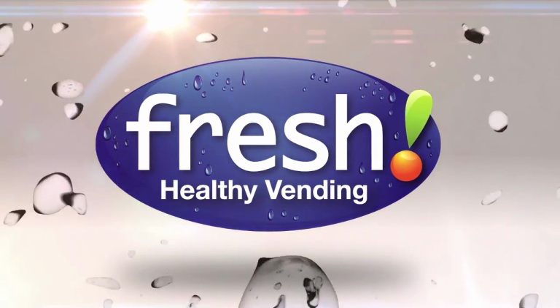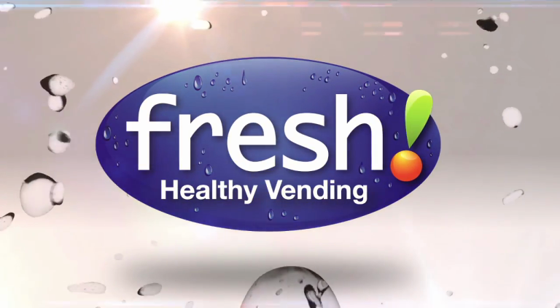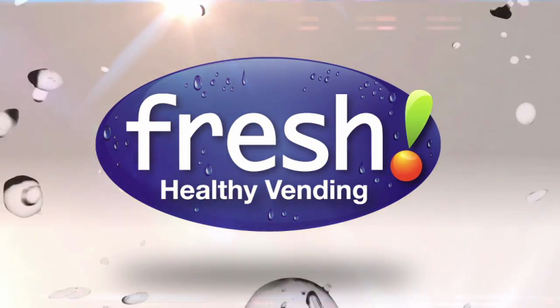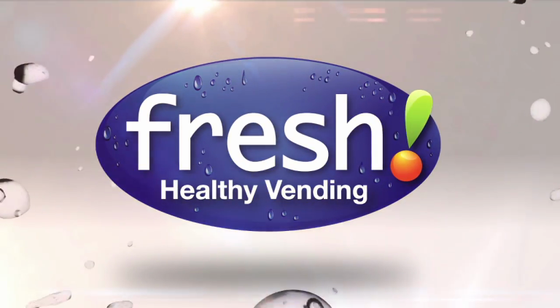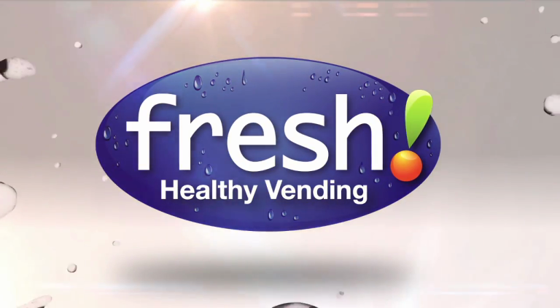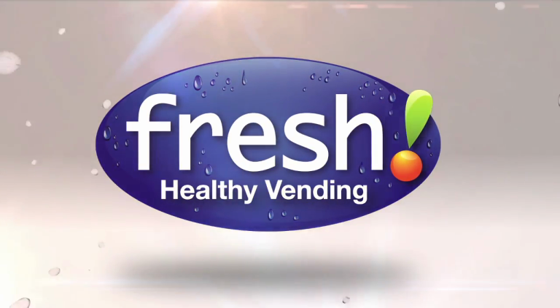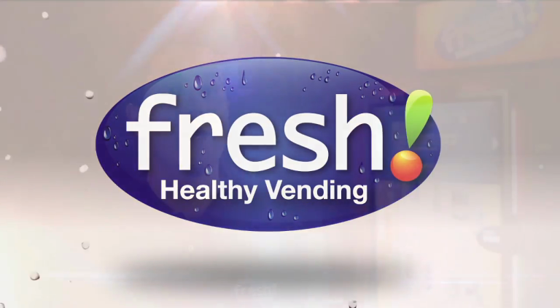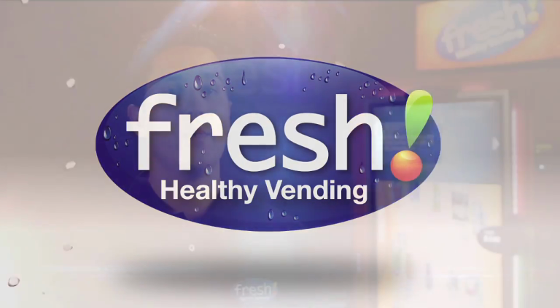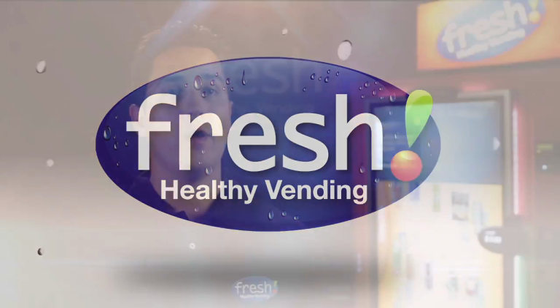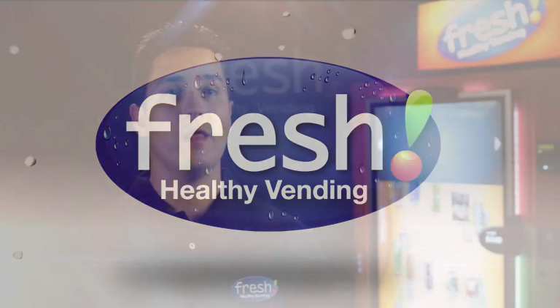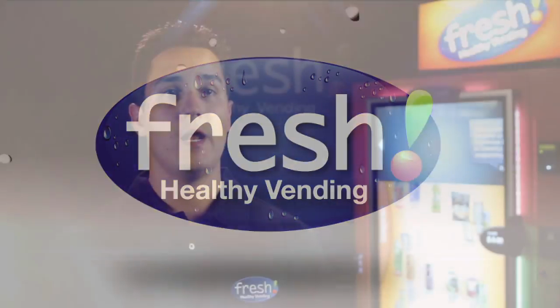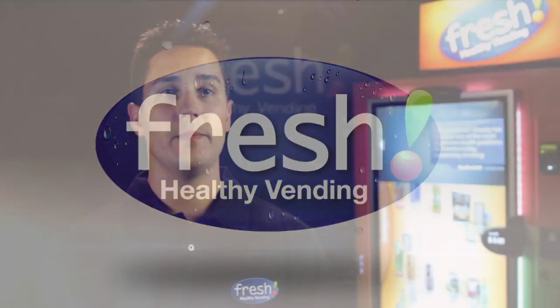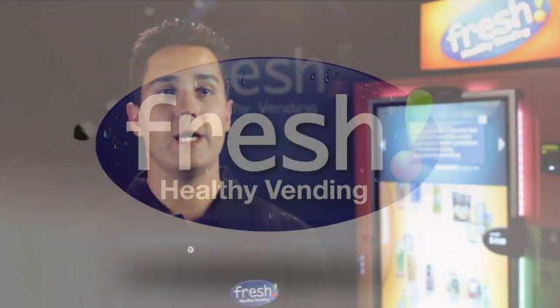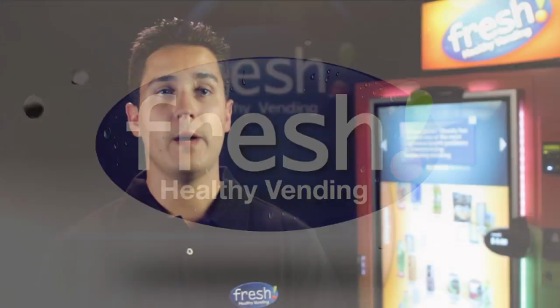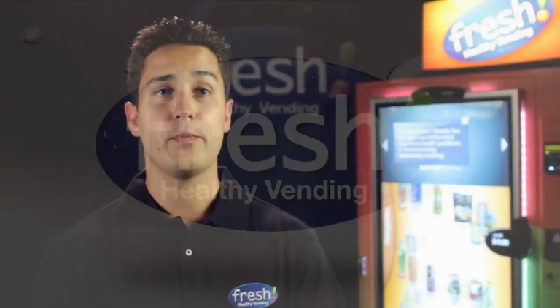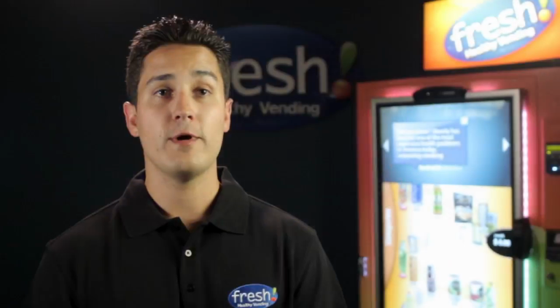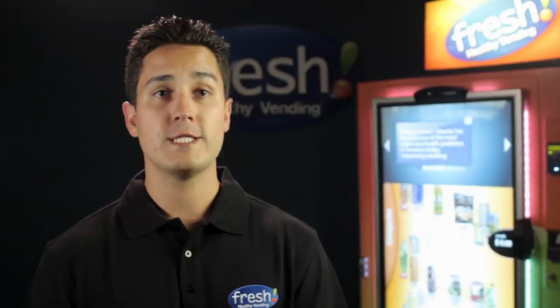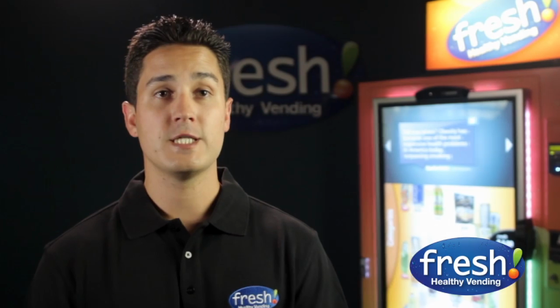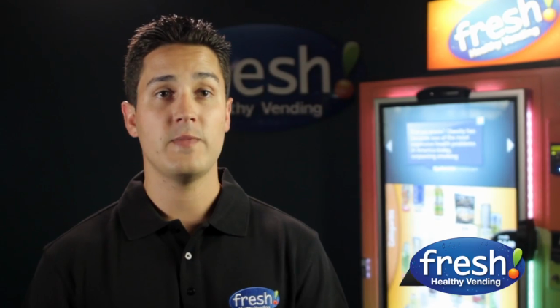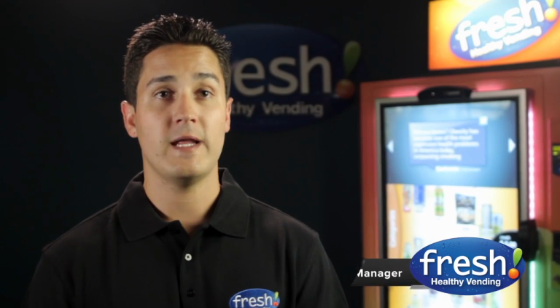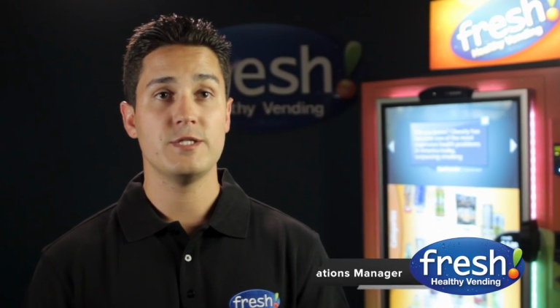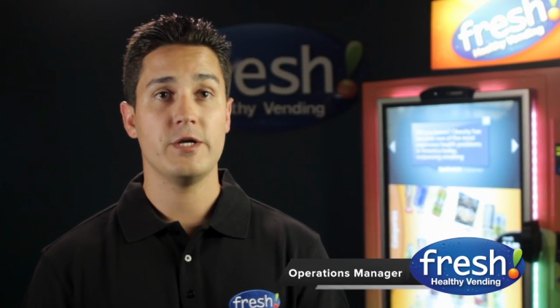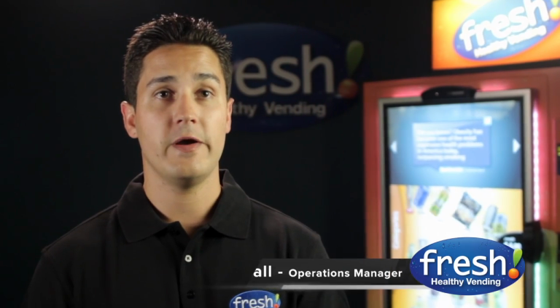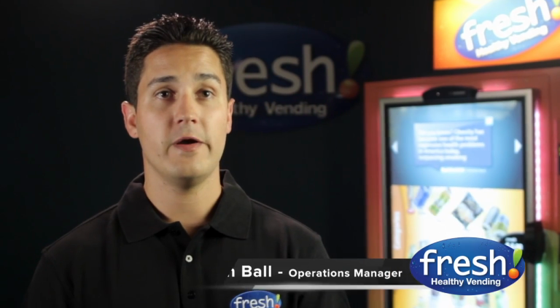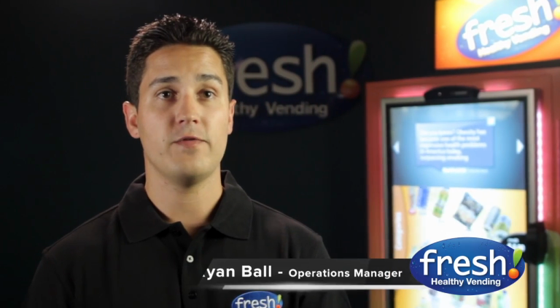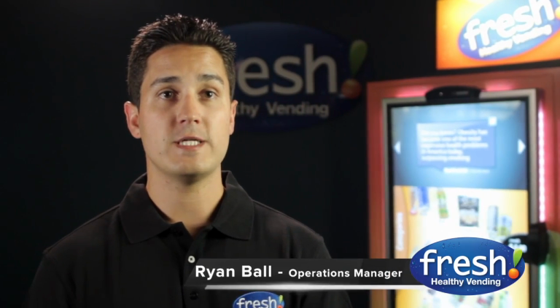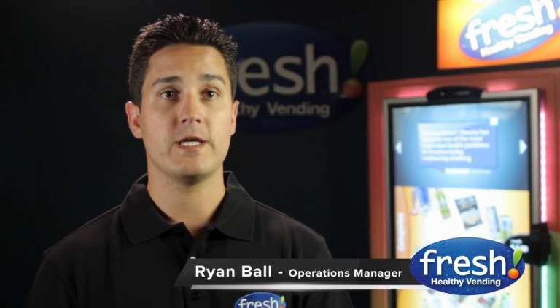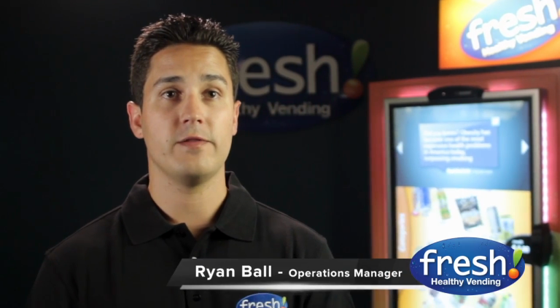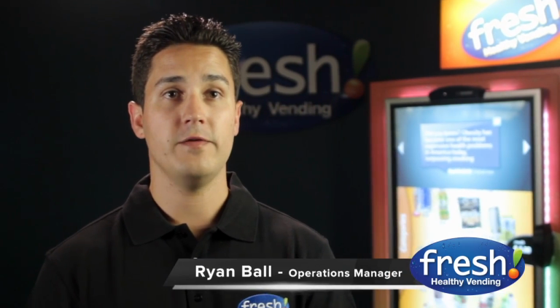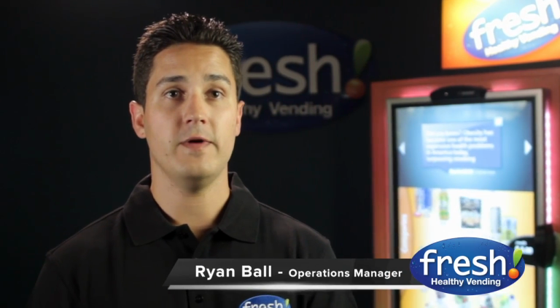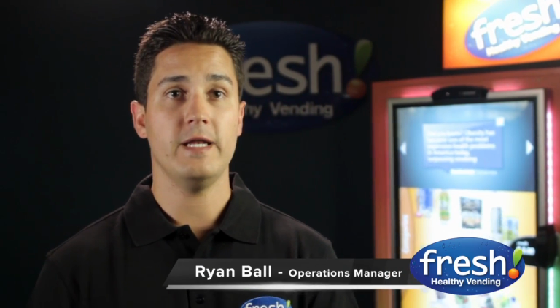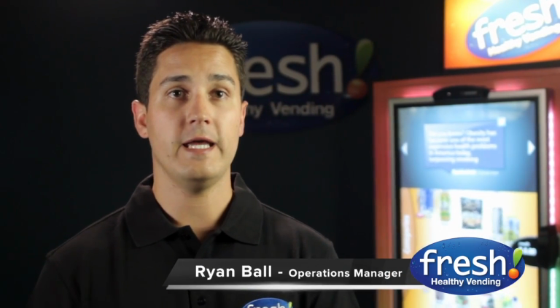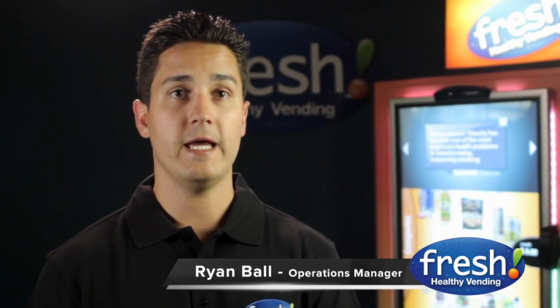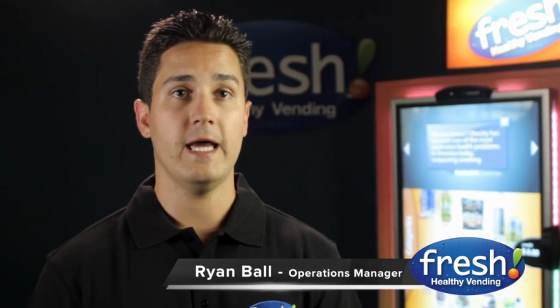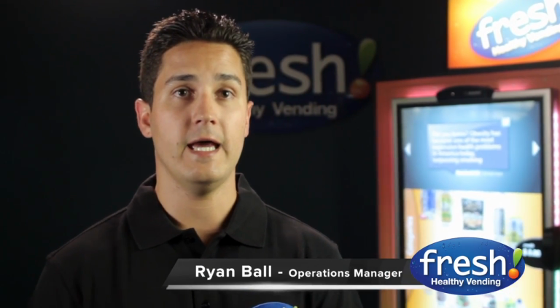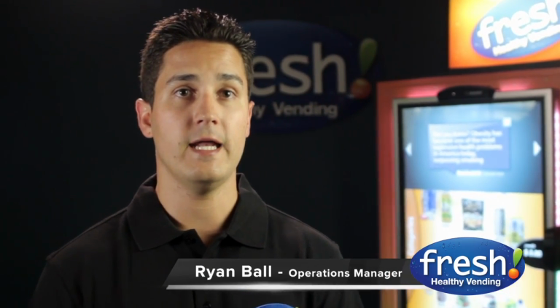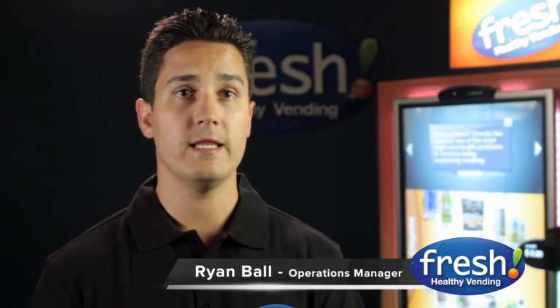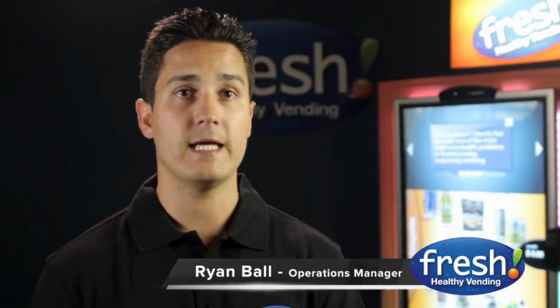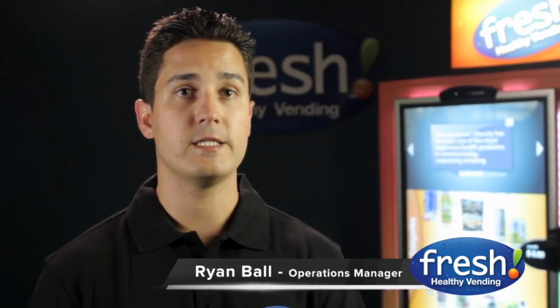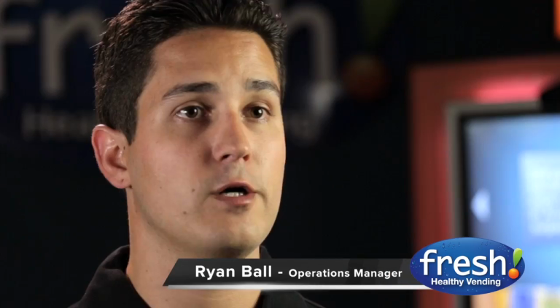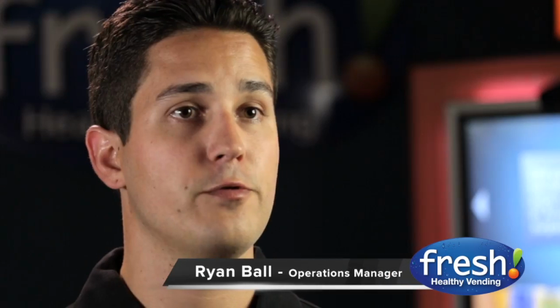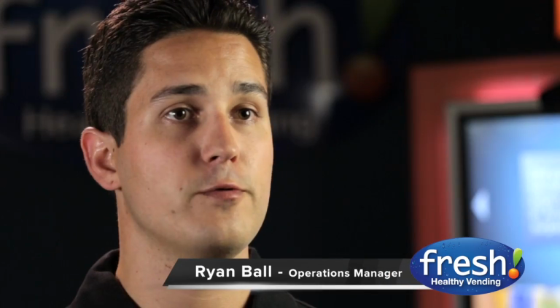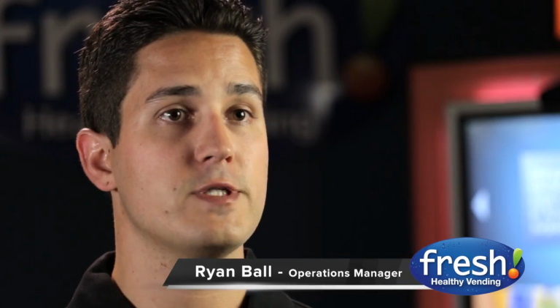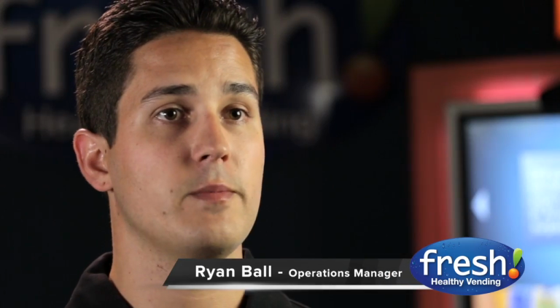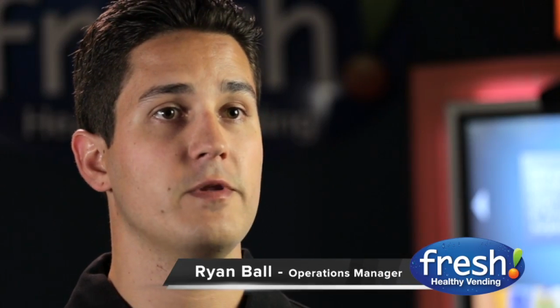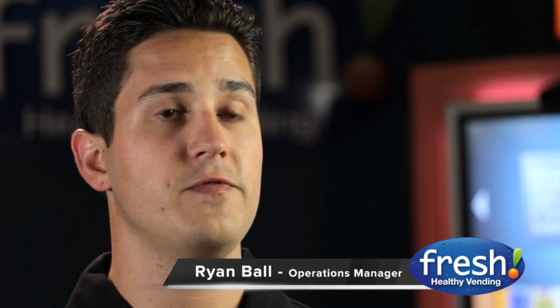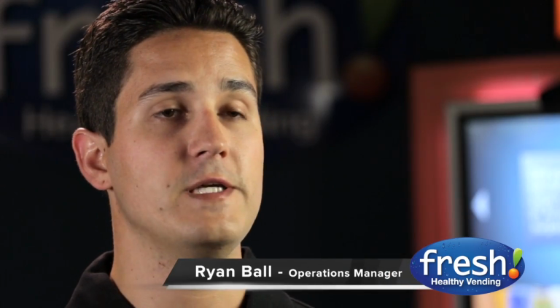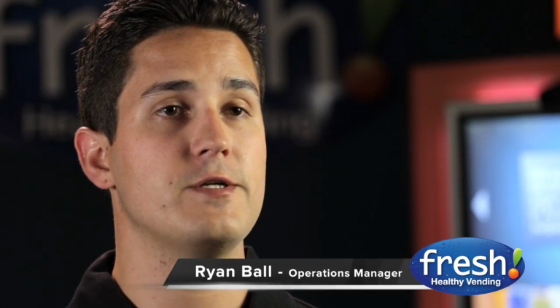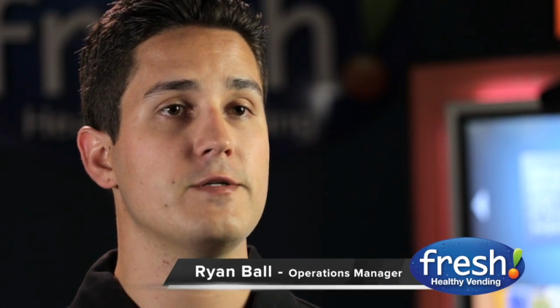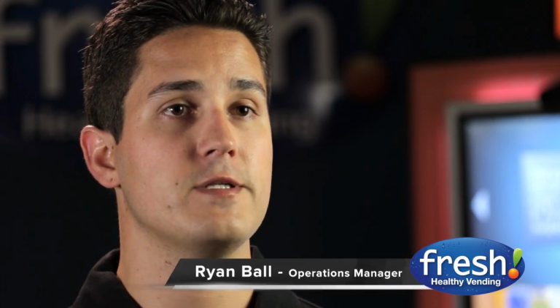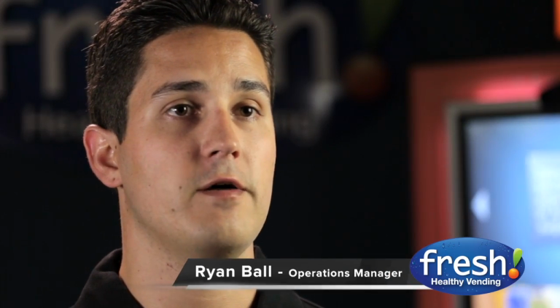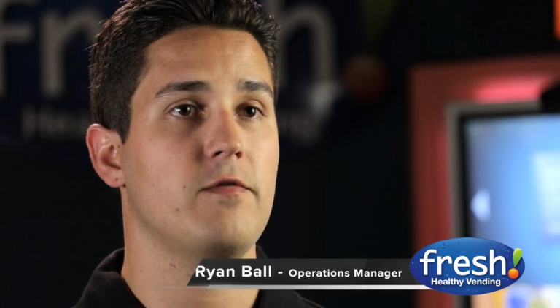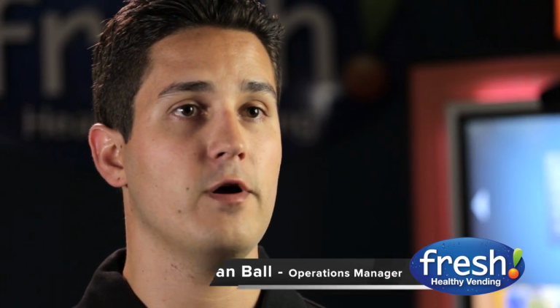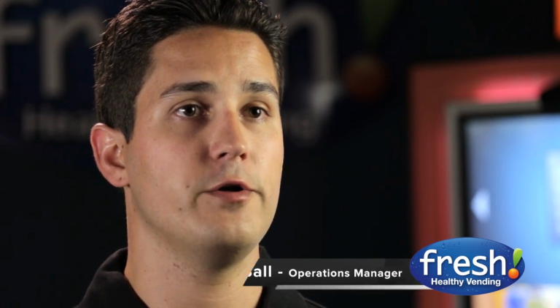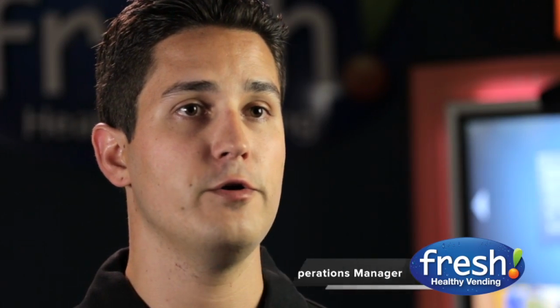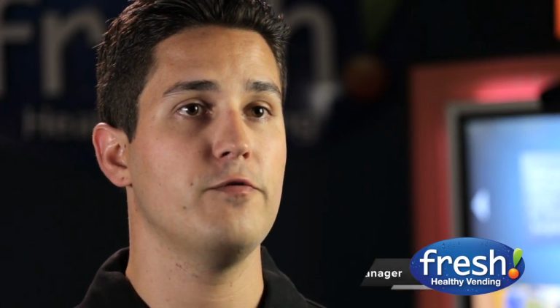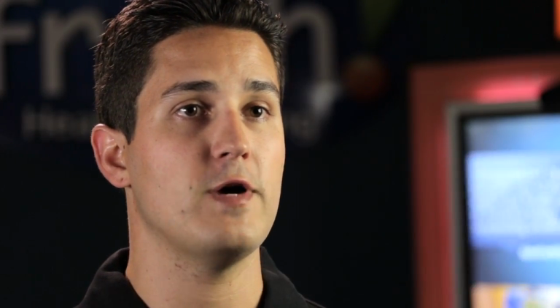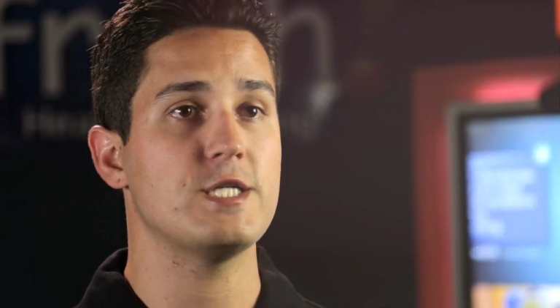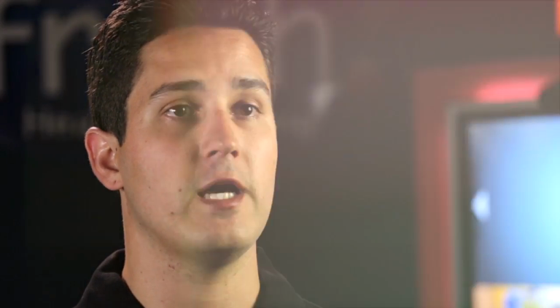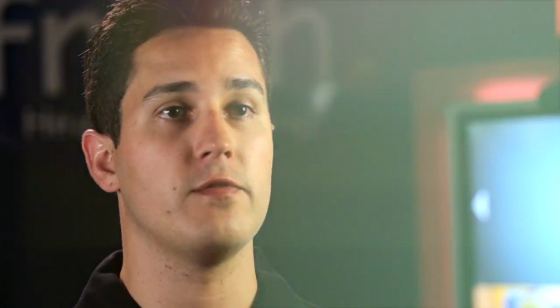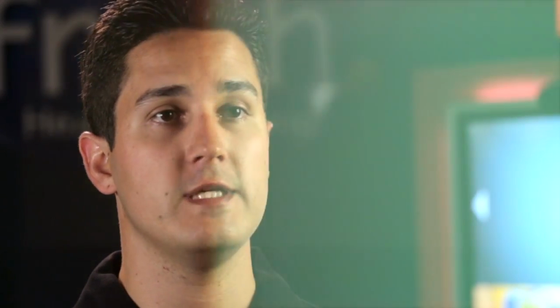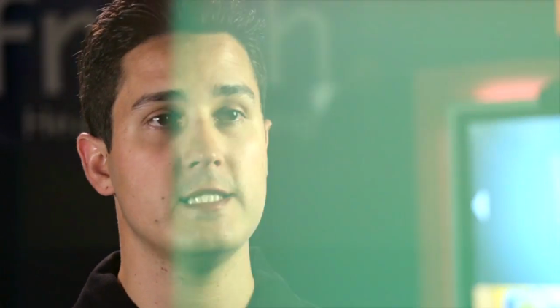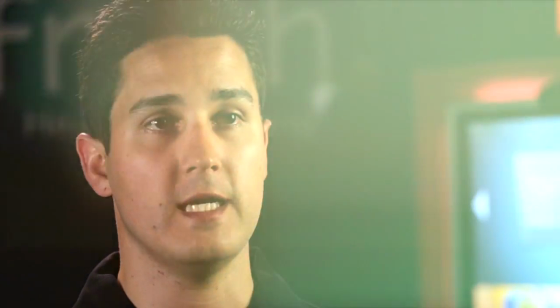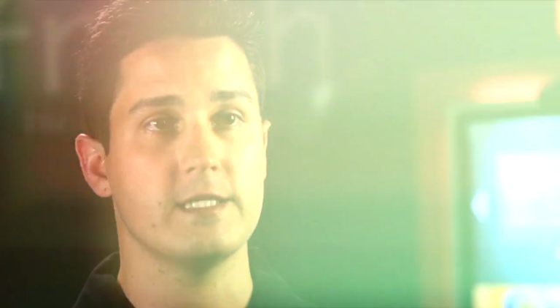Hi, I'm Ryan Ball and I'm the Operations Manager here at Fresh Healthy Vending. I'd like to go through some of the features of our new Fresh Healthy Touch.